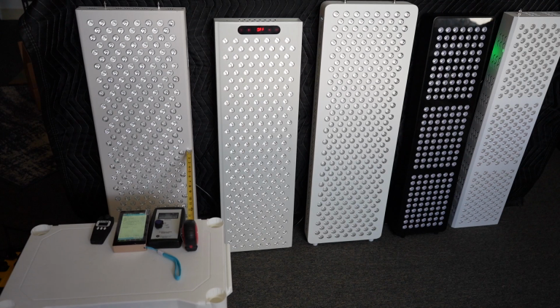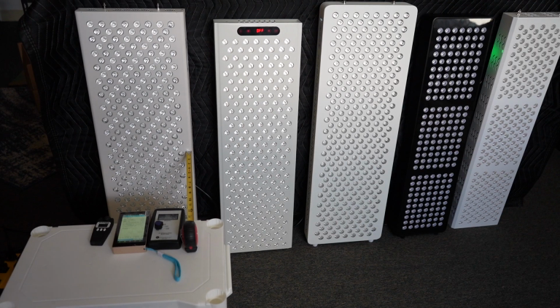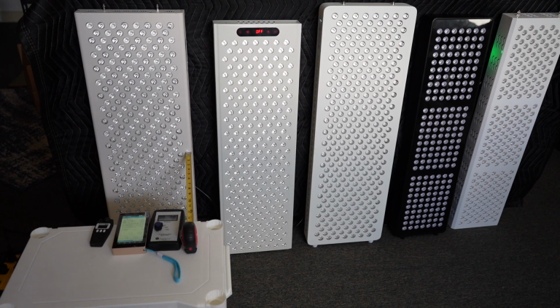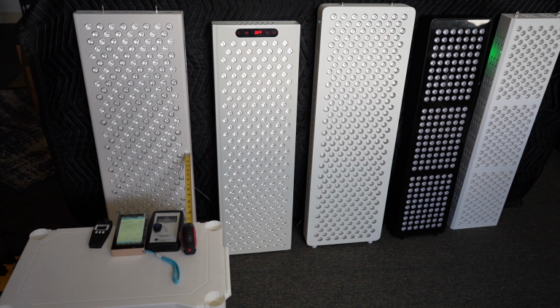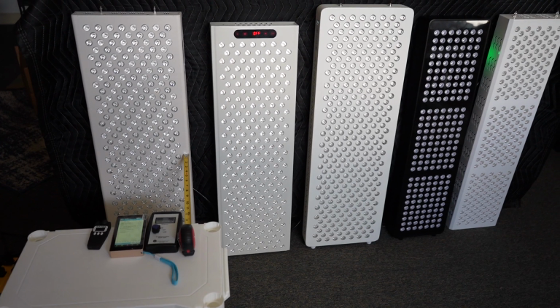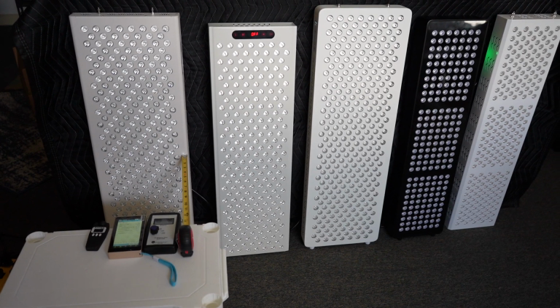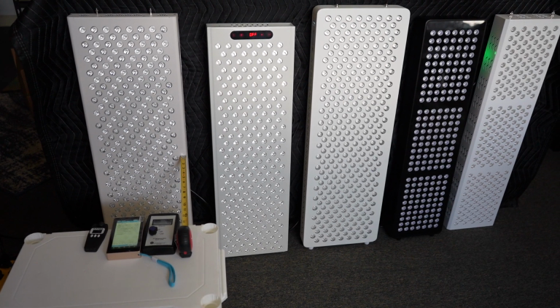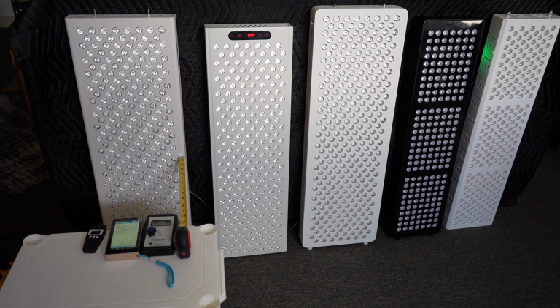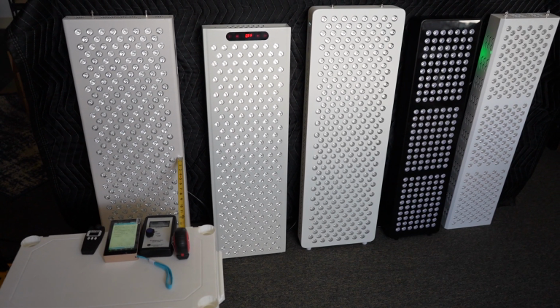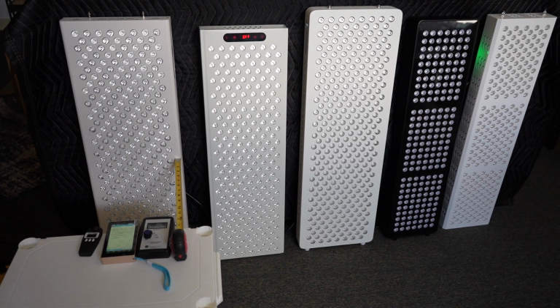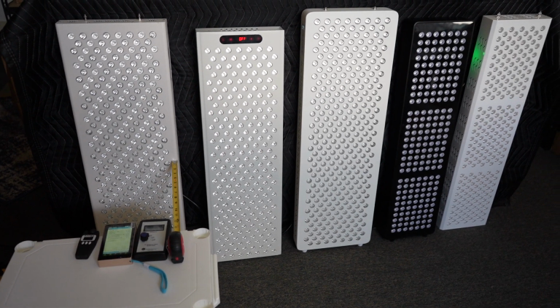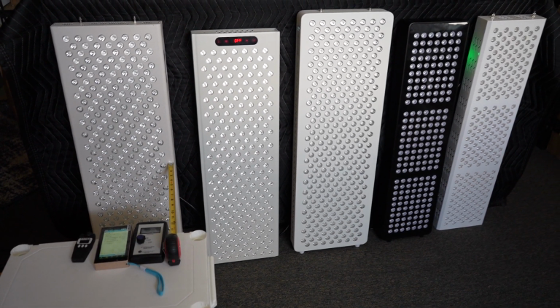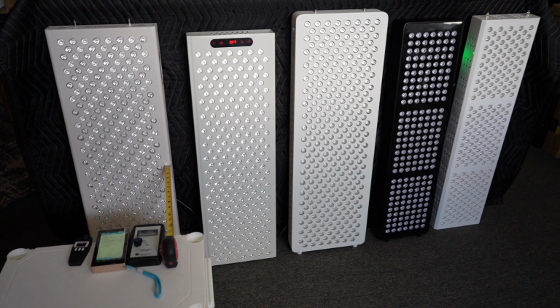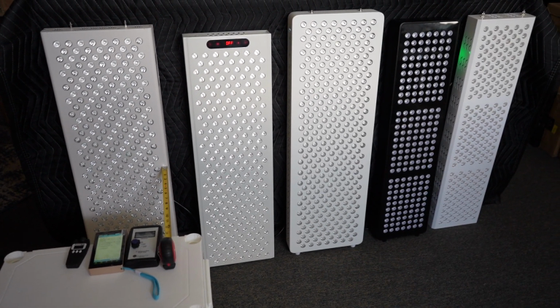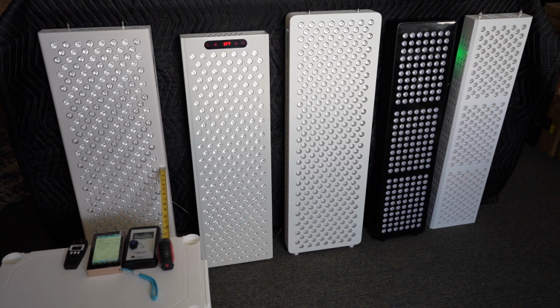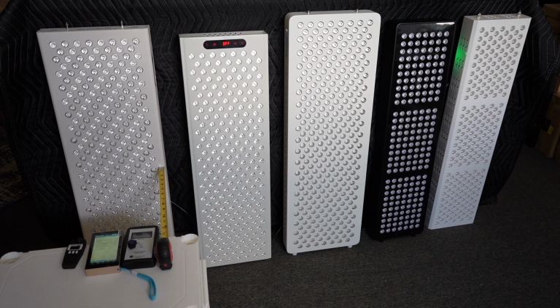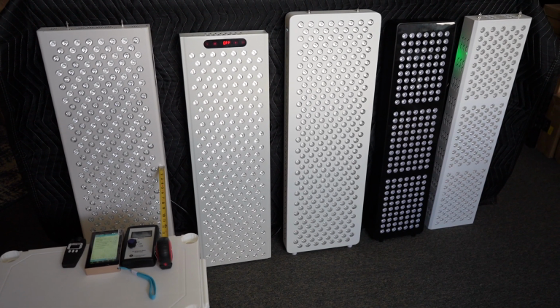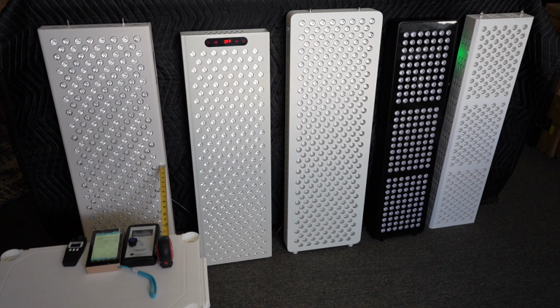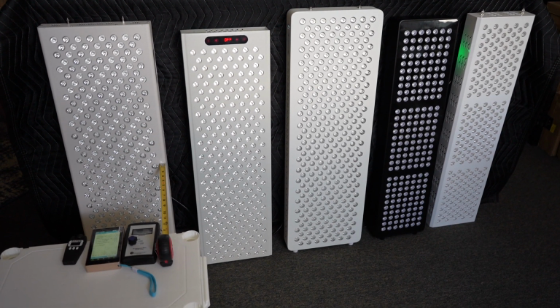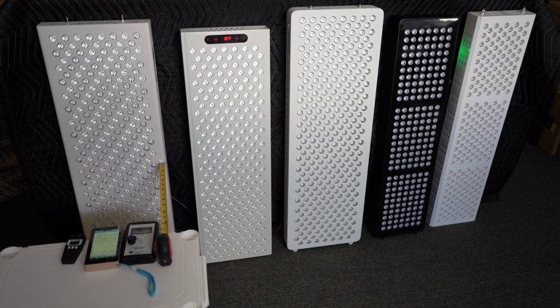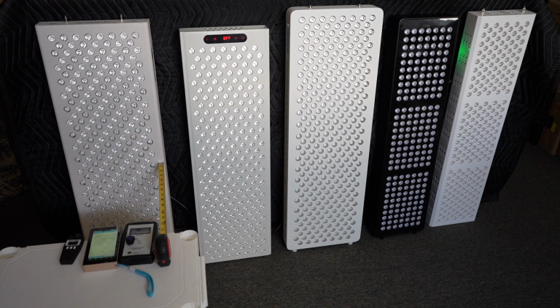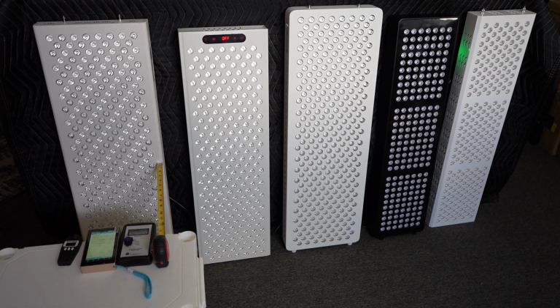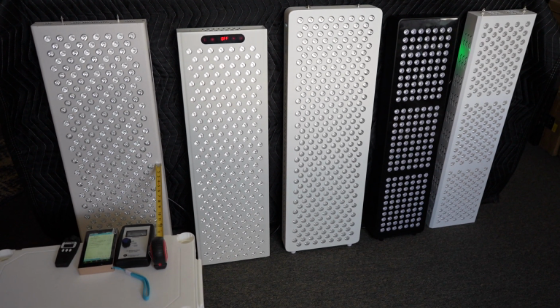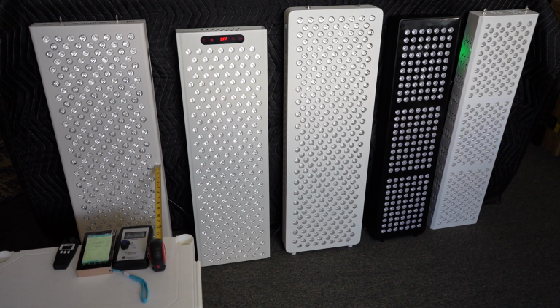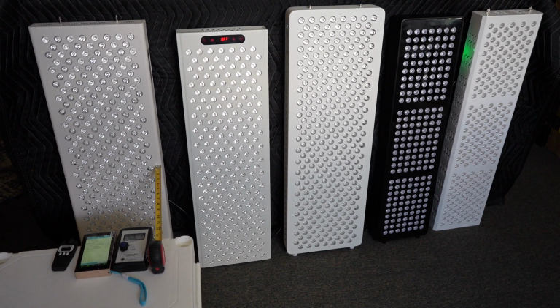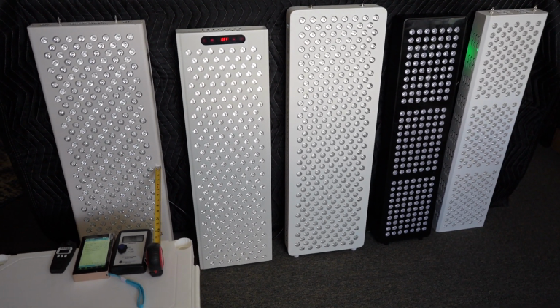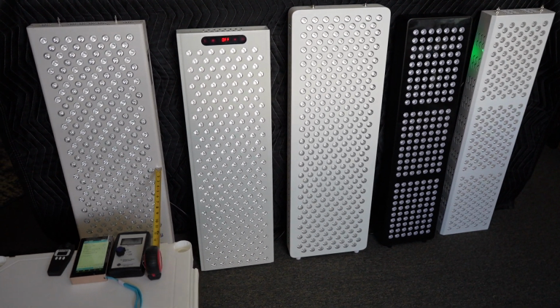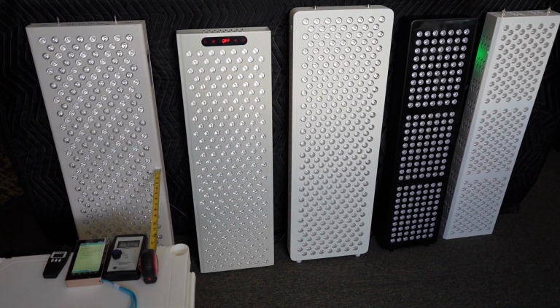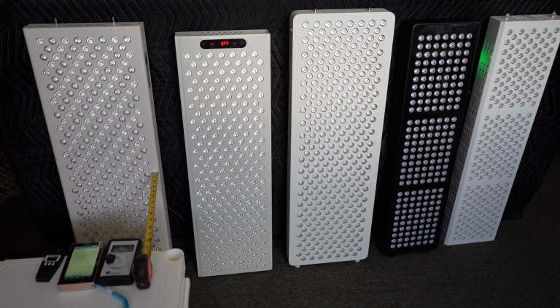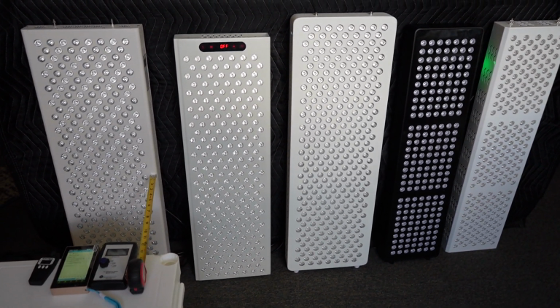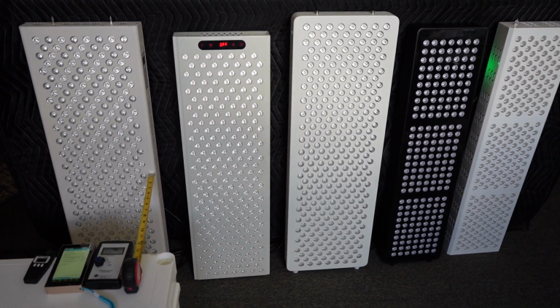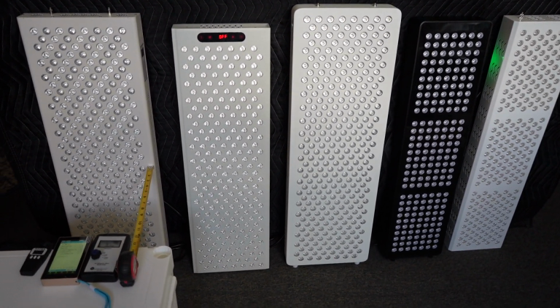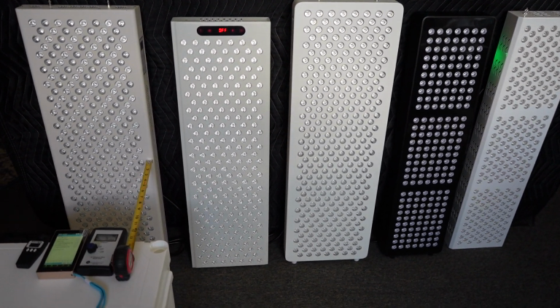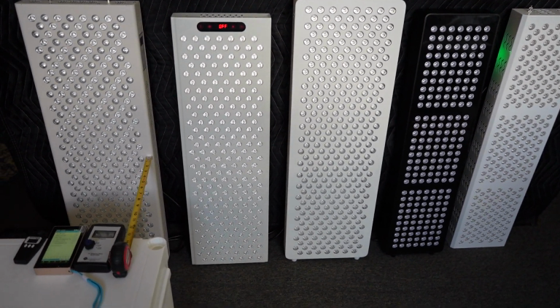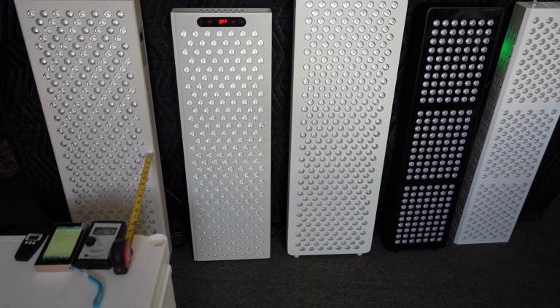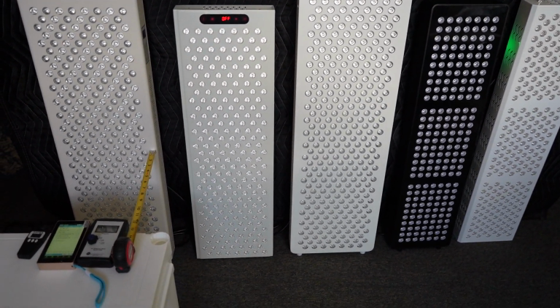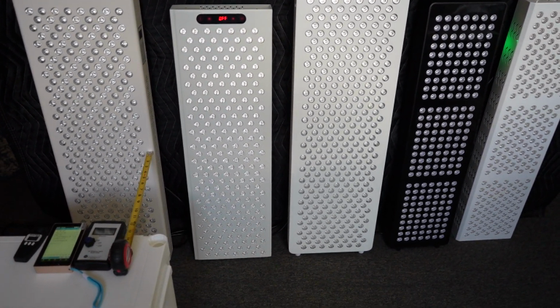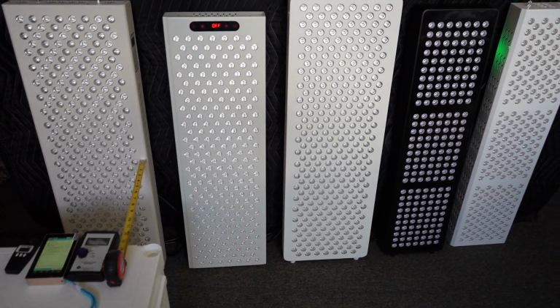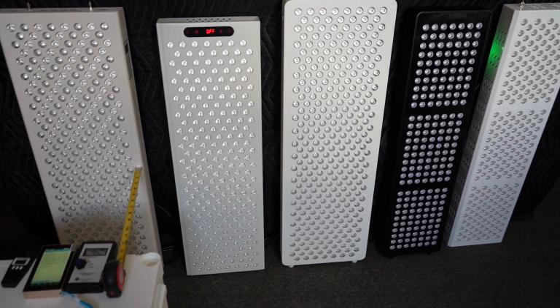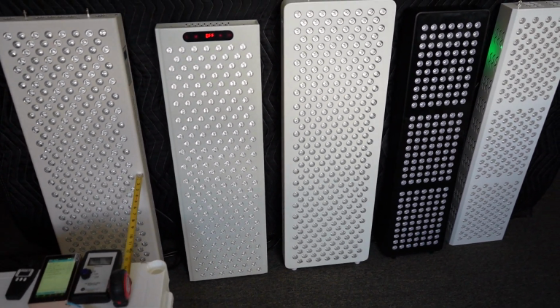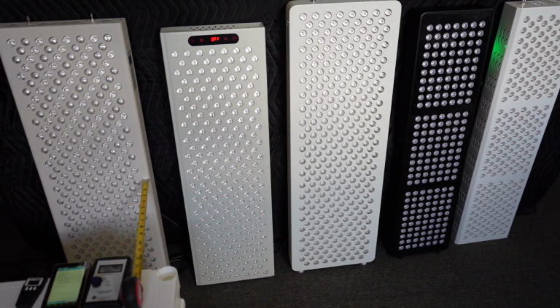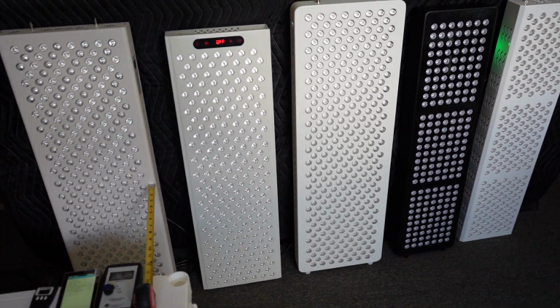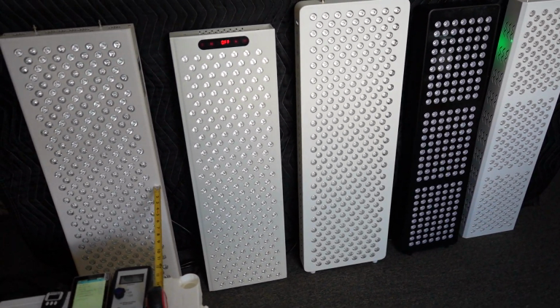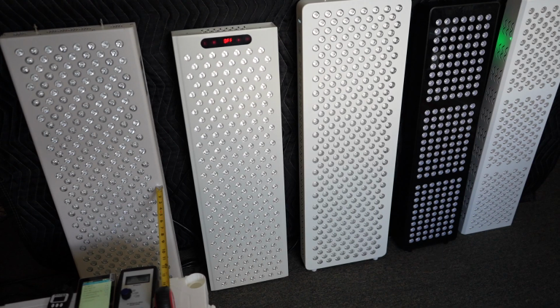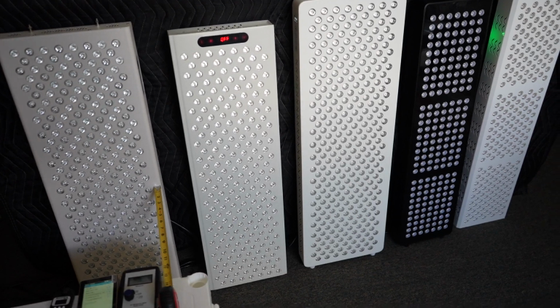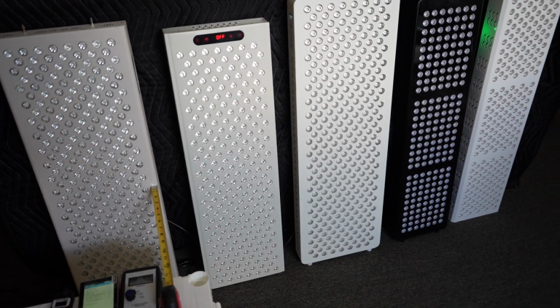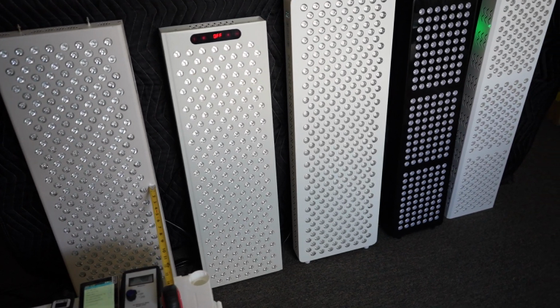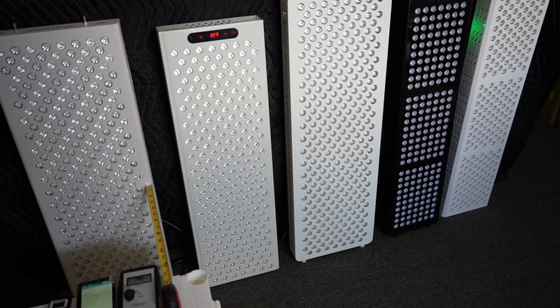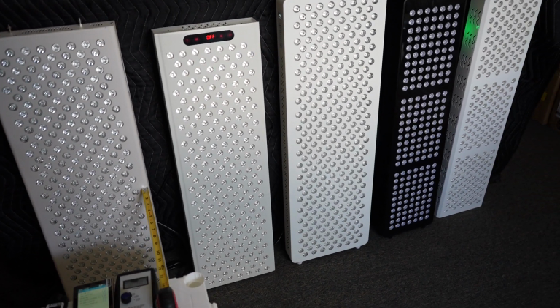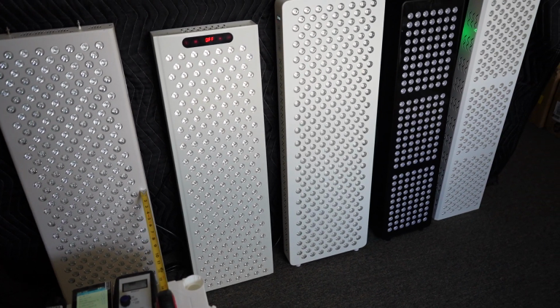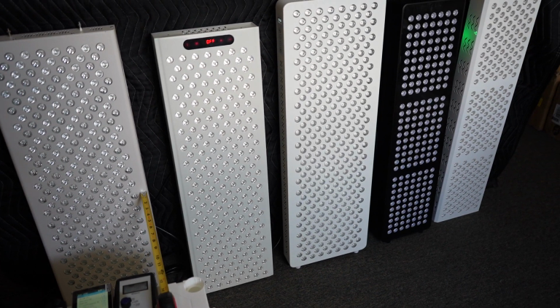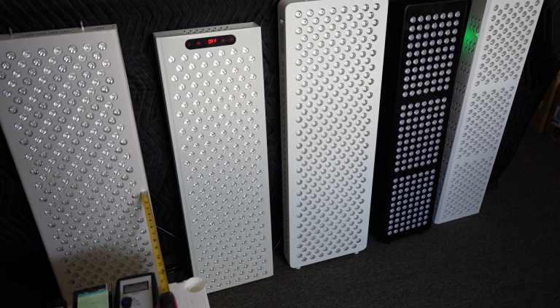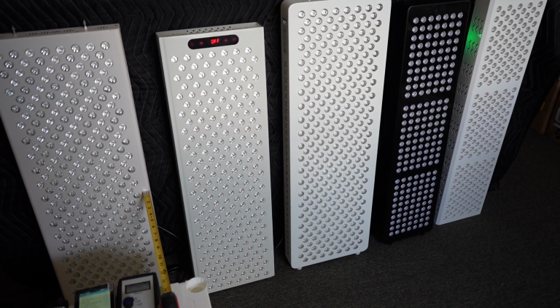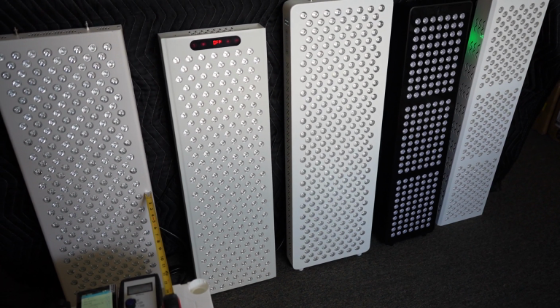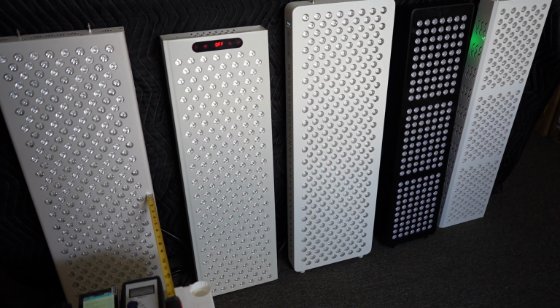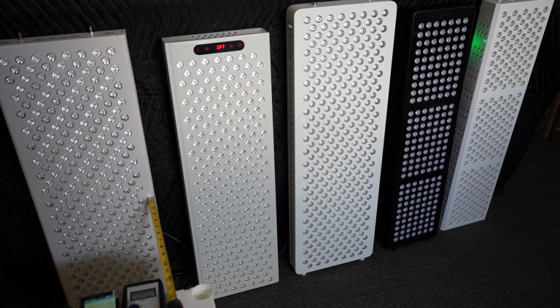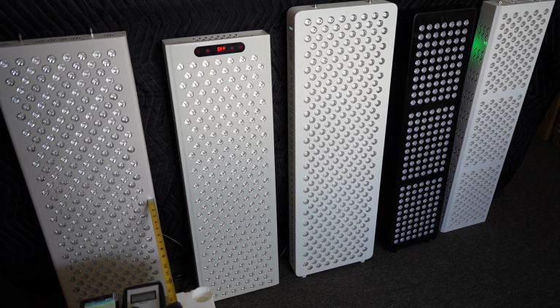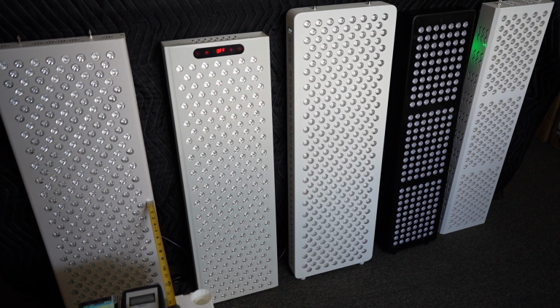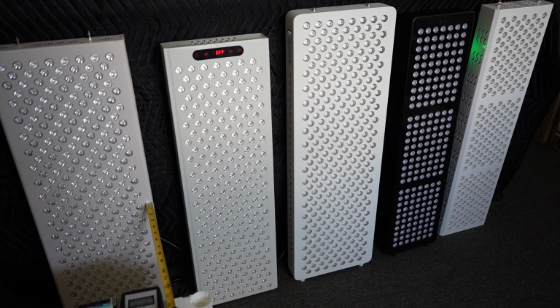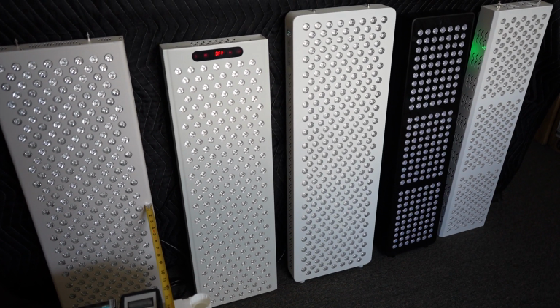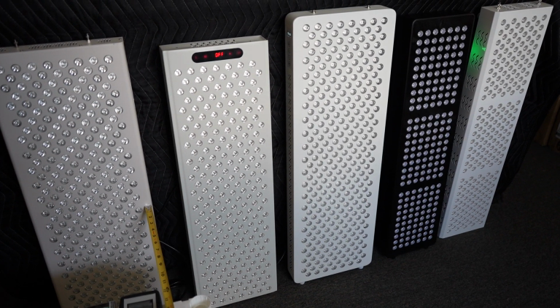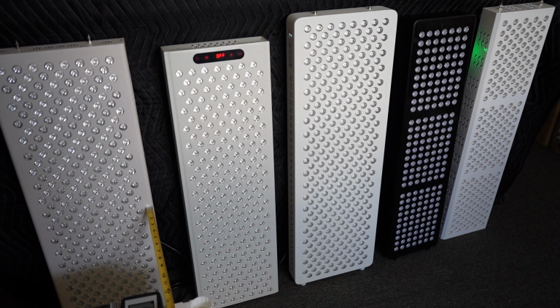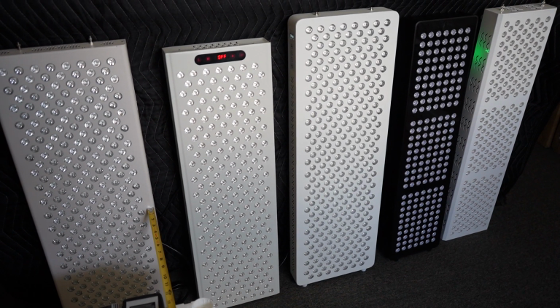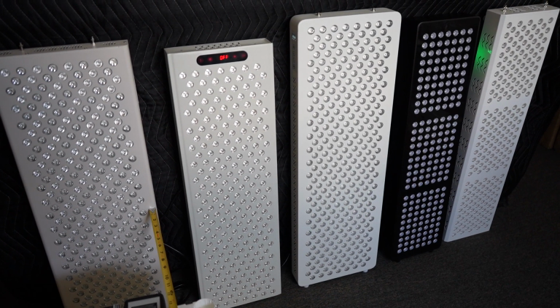Hey folks, it's Andrew from Gemba Red, and today we're going to be finishing up our review on pulsed panels from Alibaba.